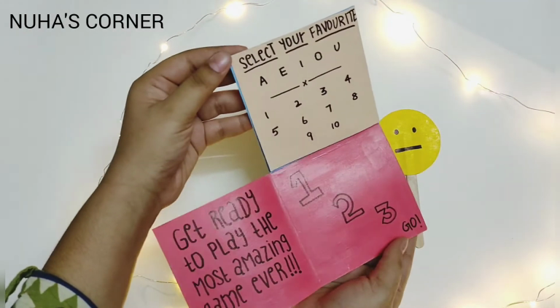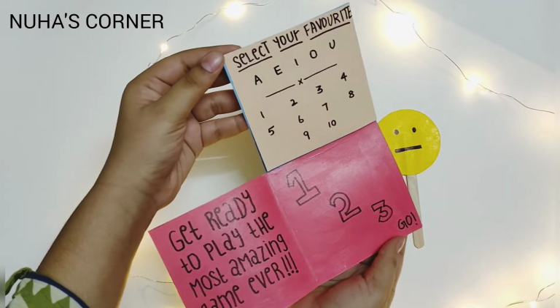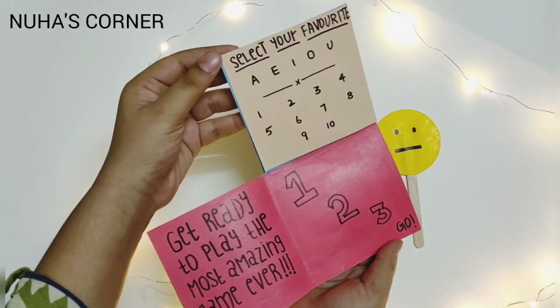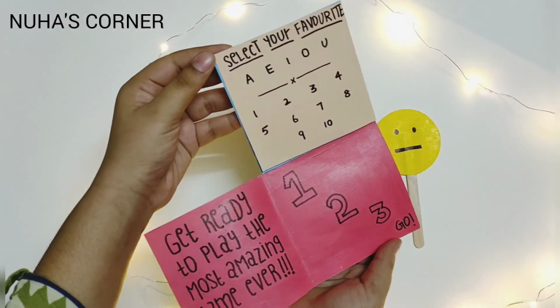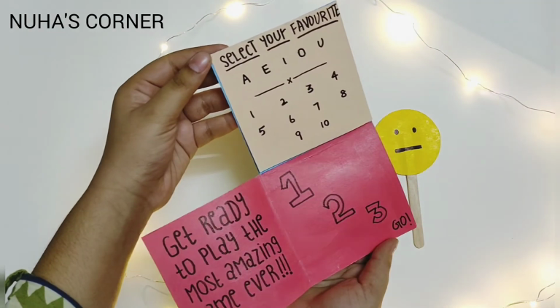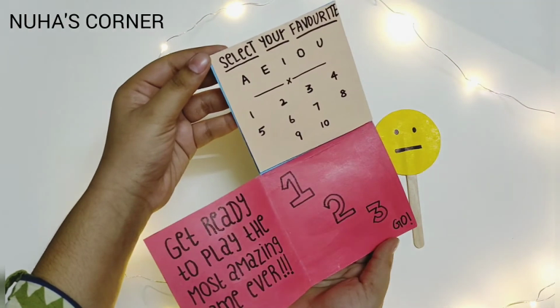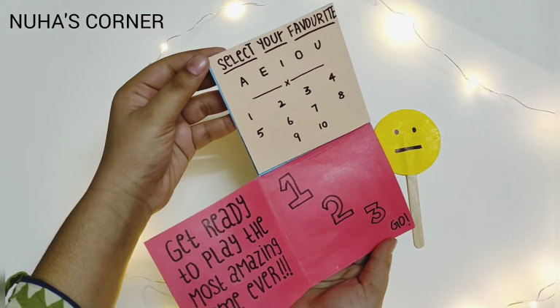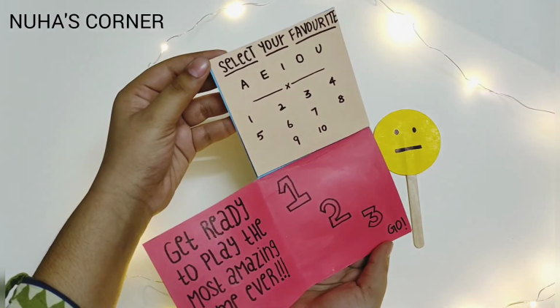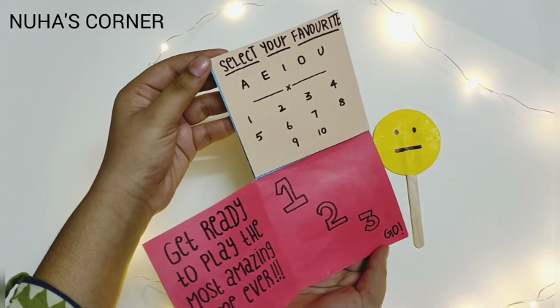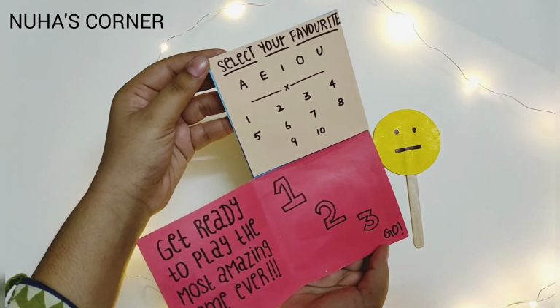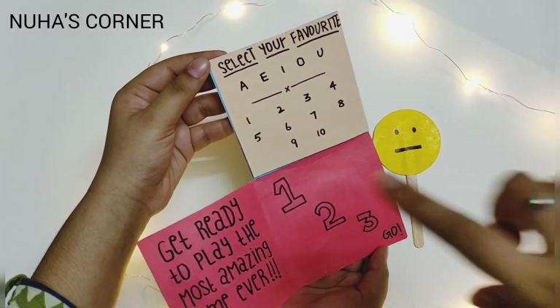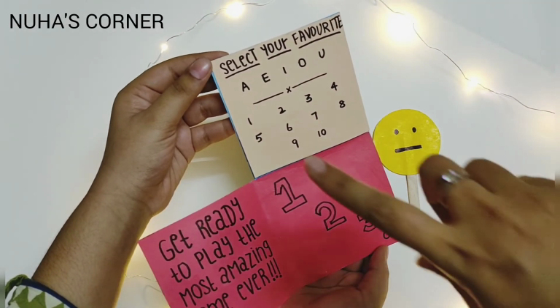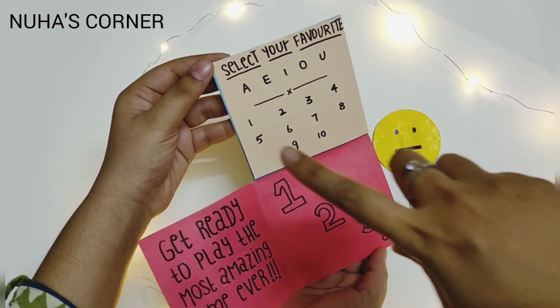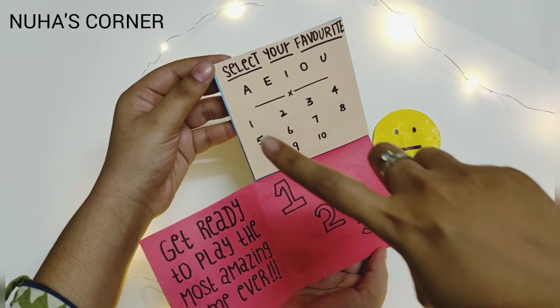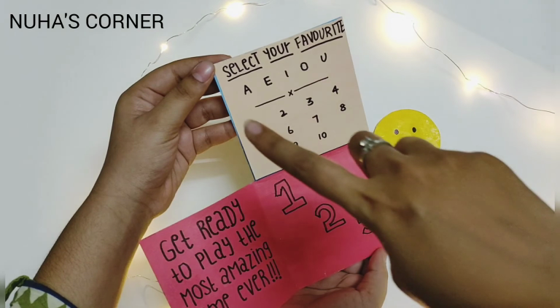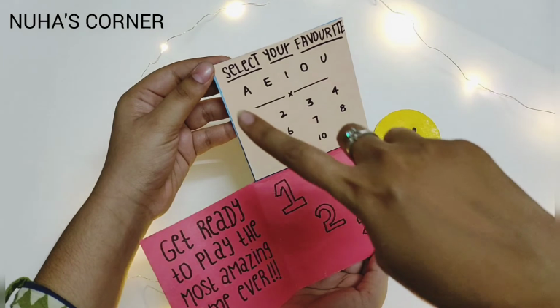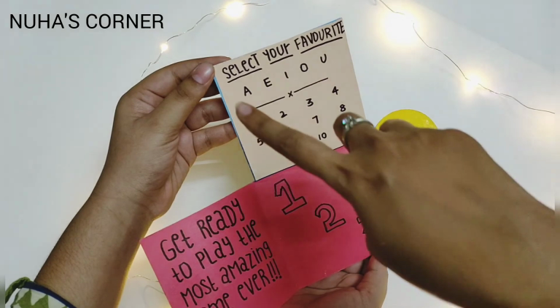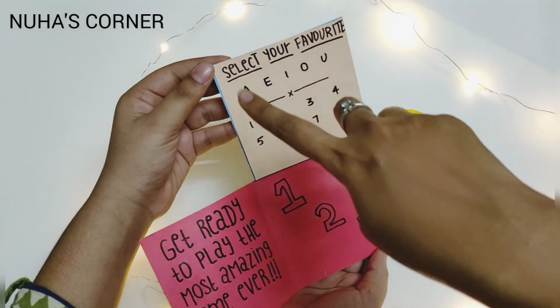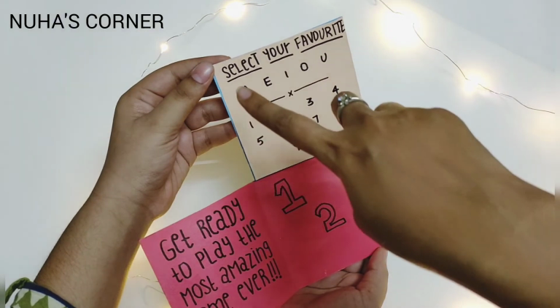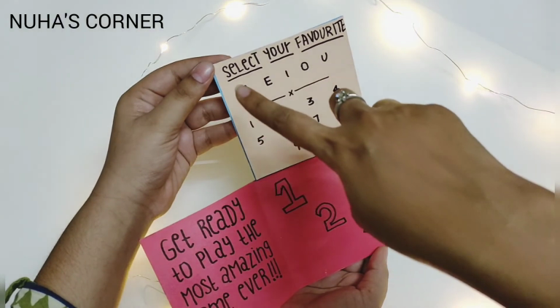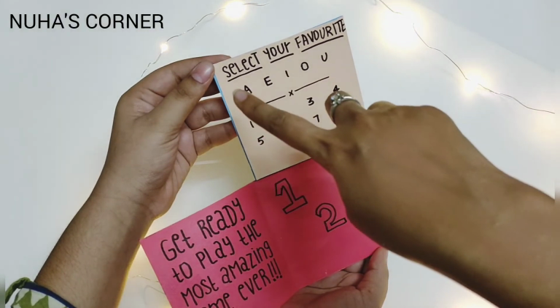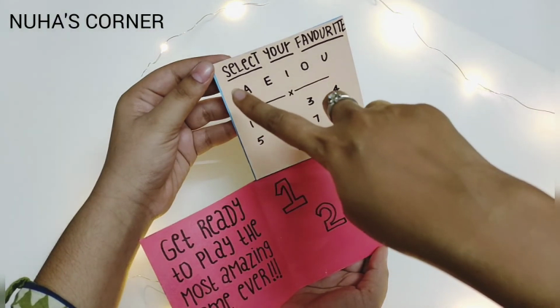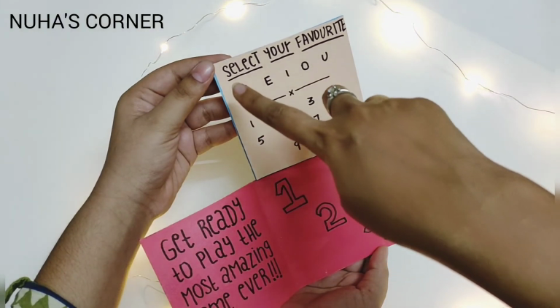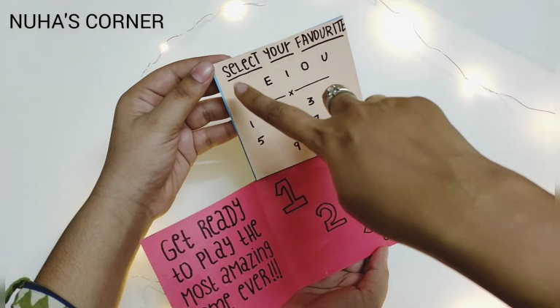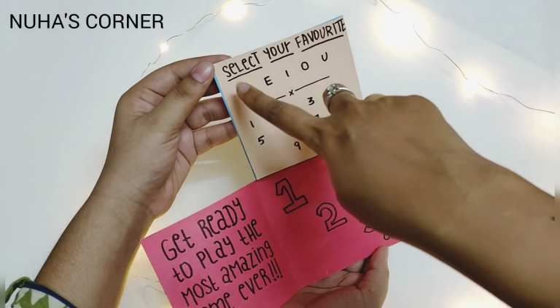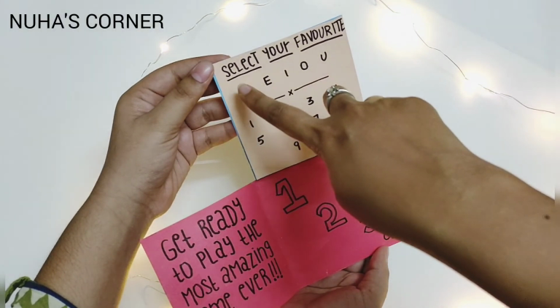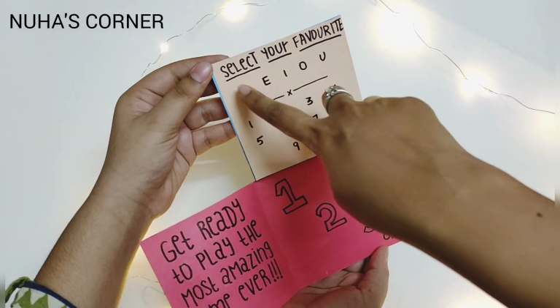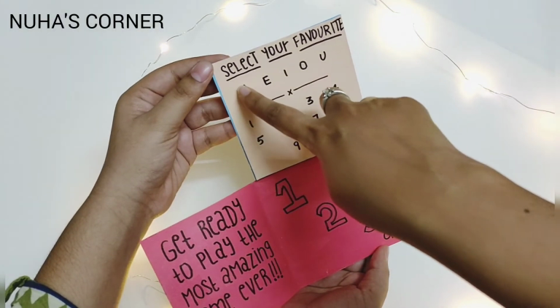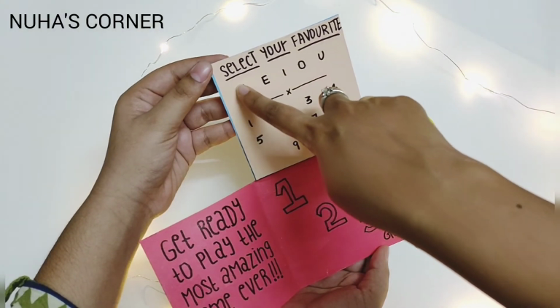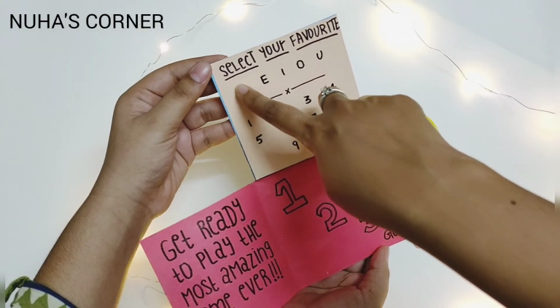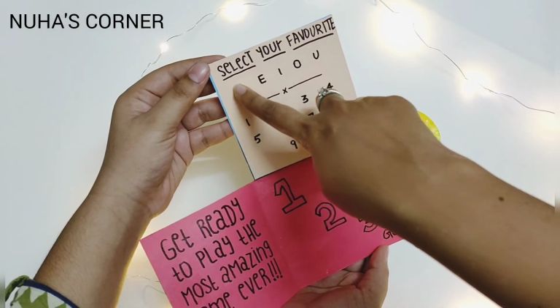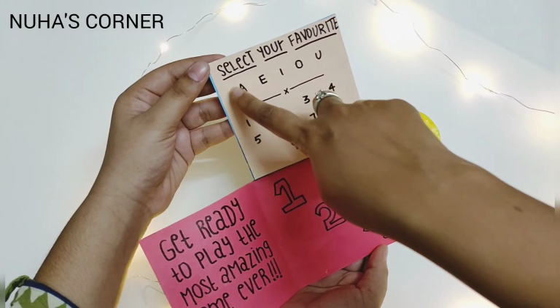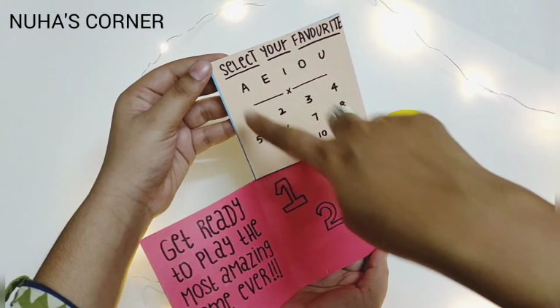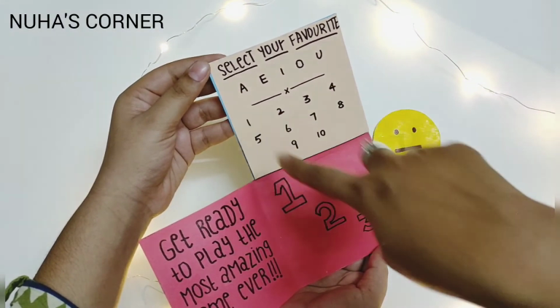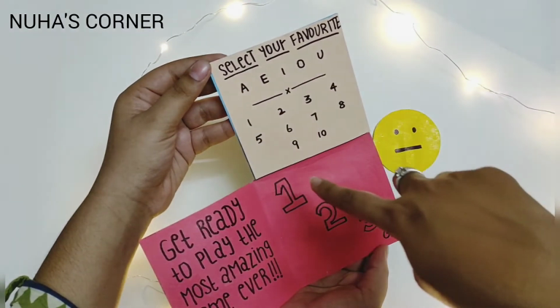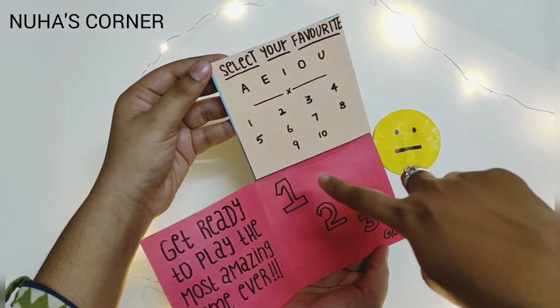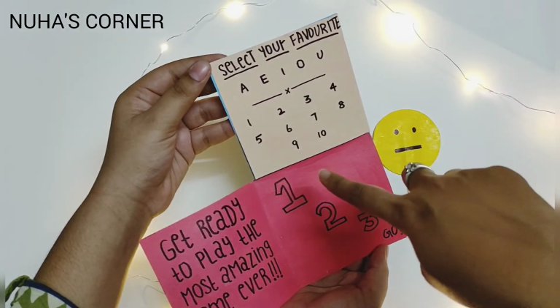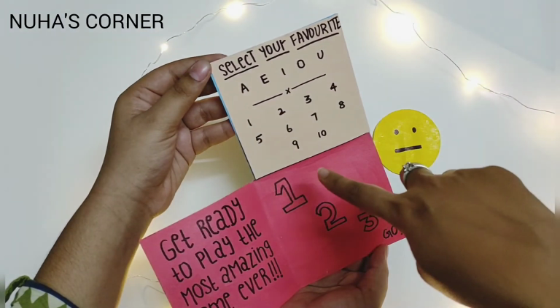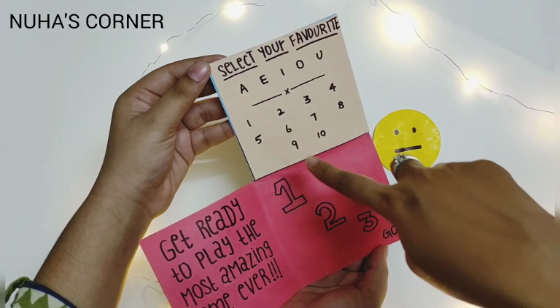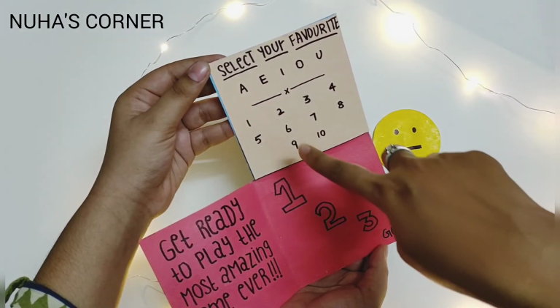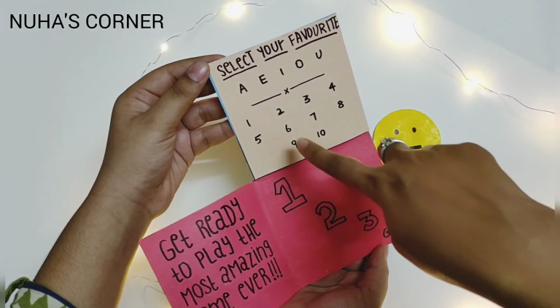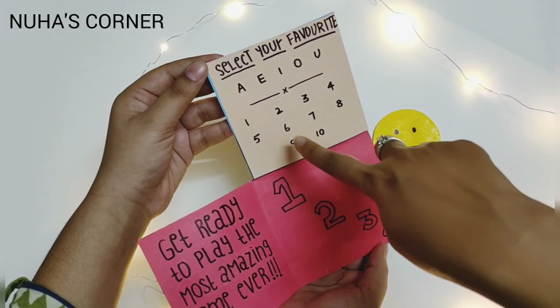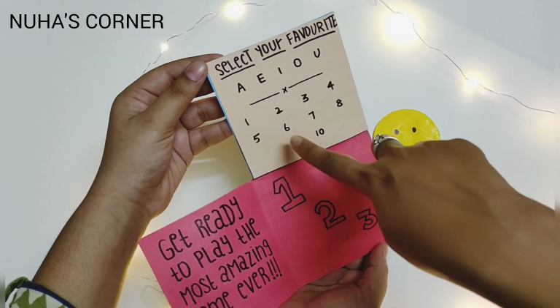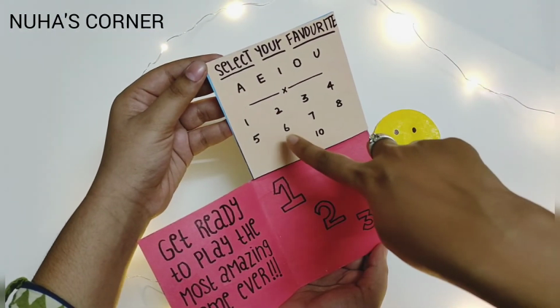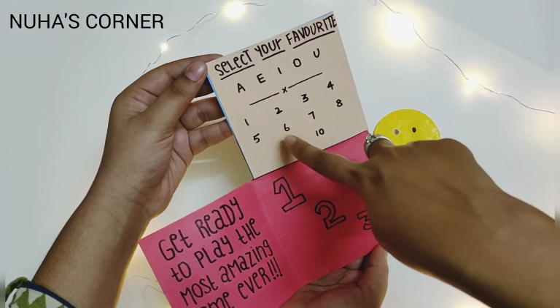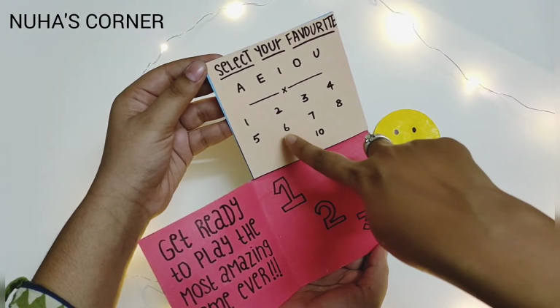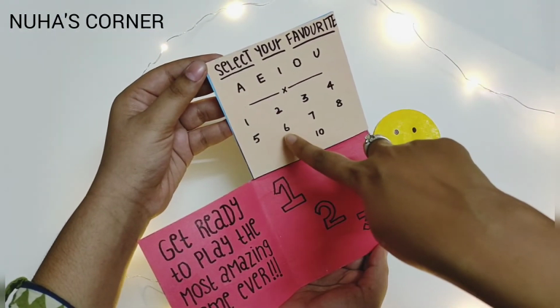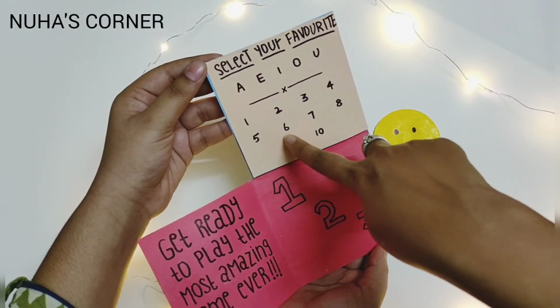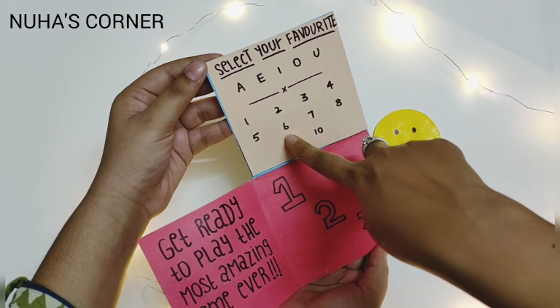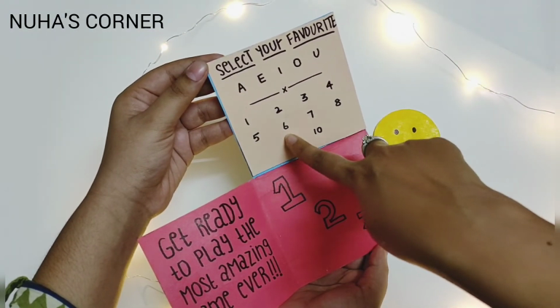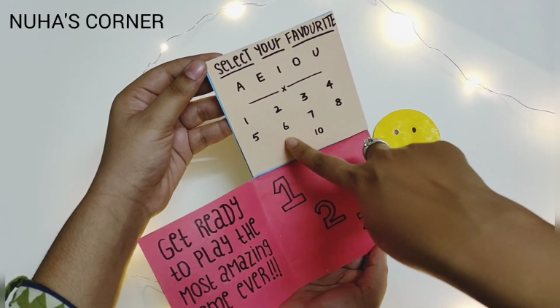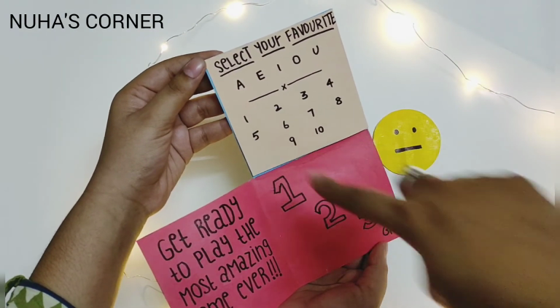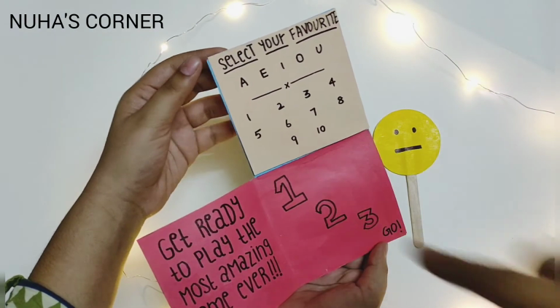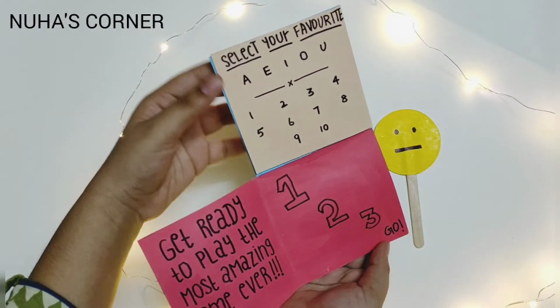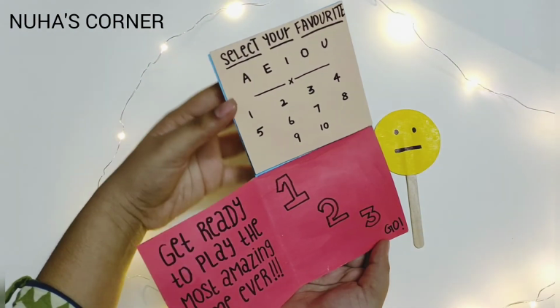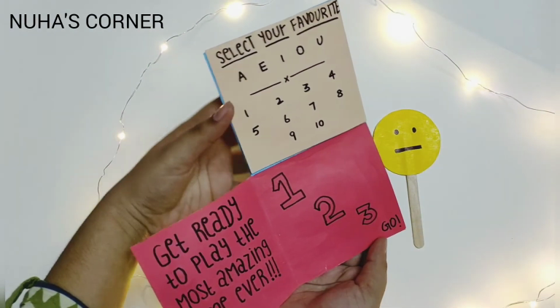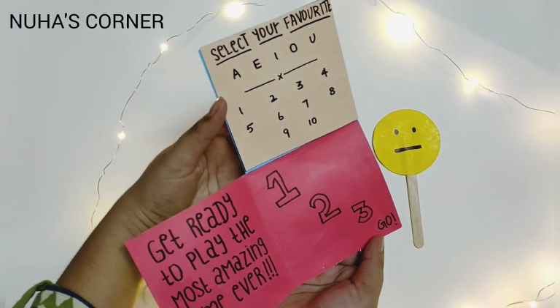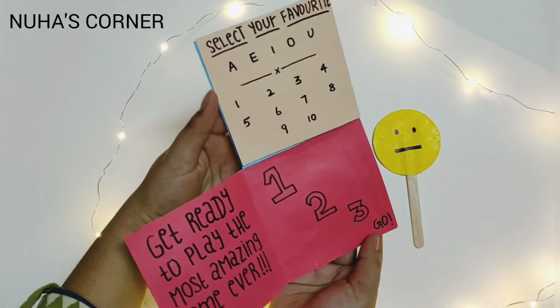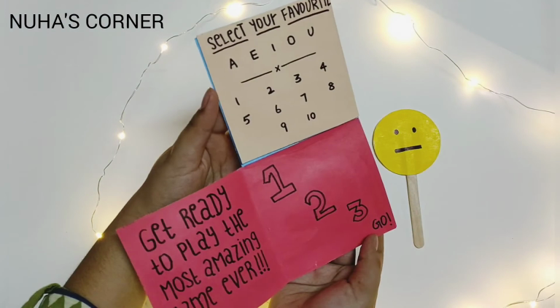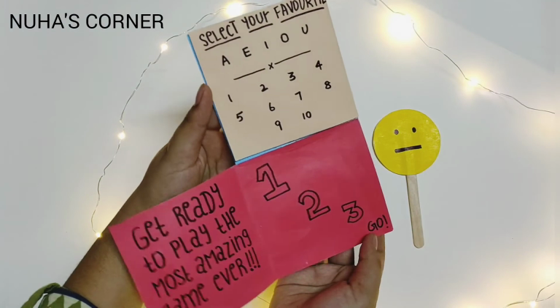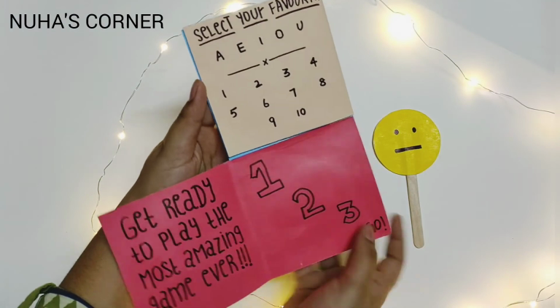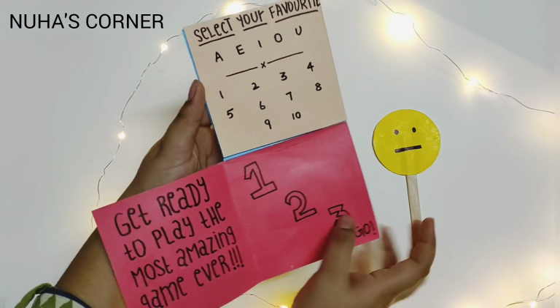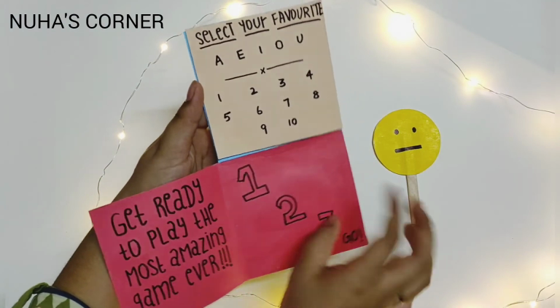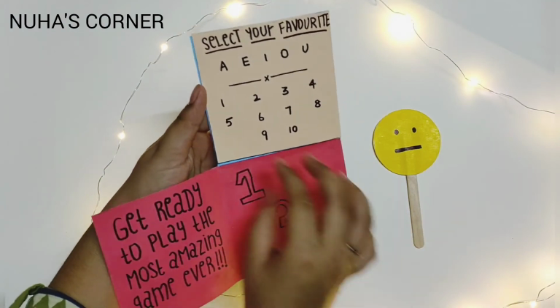Okay, I'm going to select A and number 9. 1, 2, 3, go!